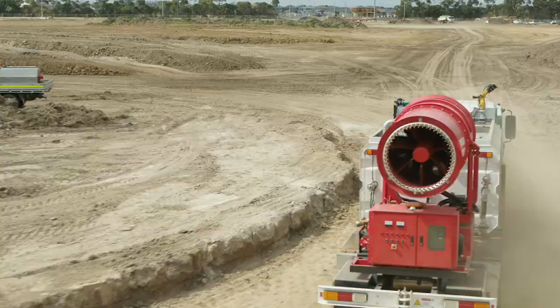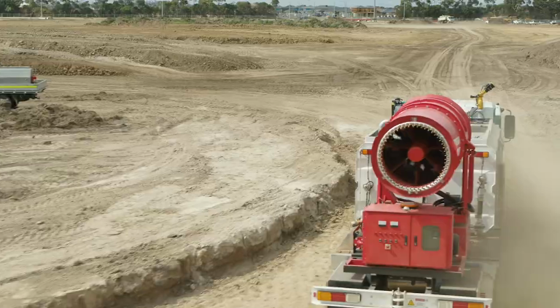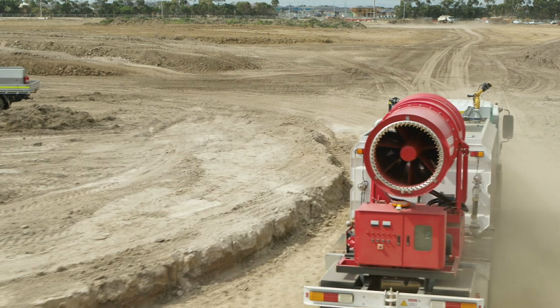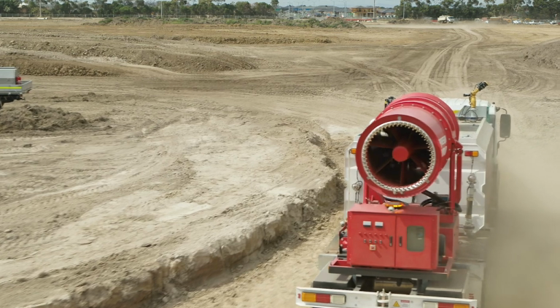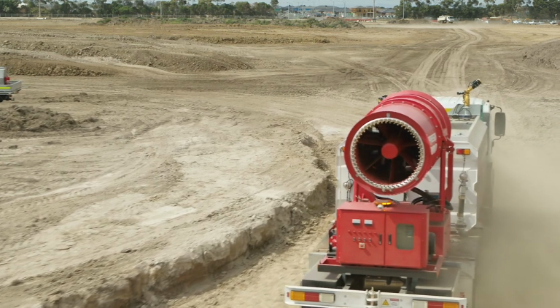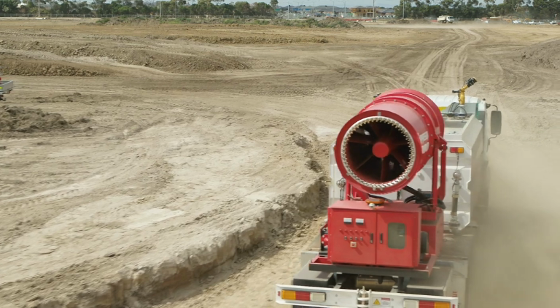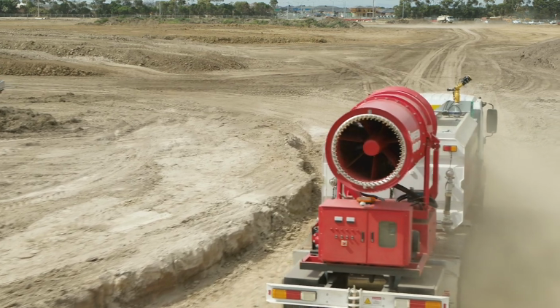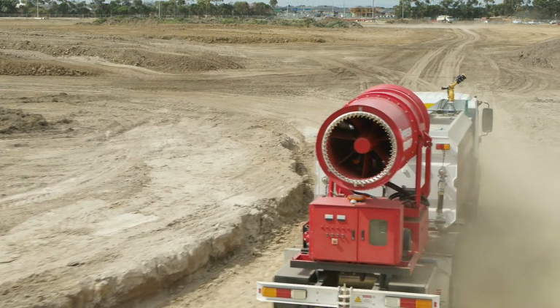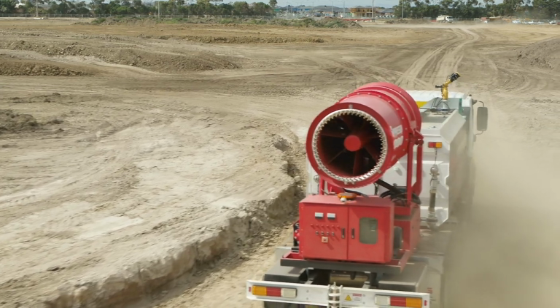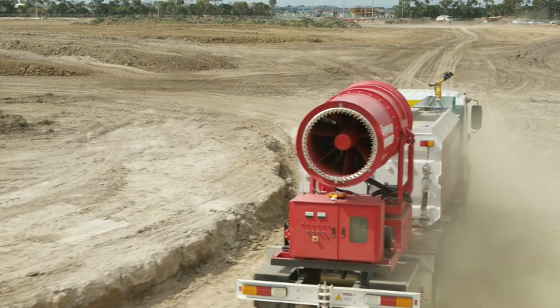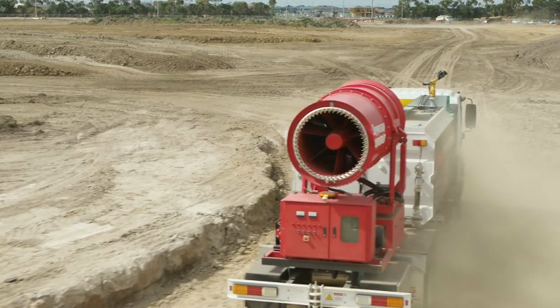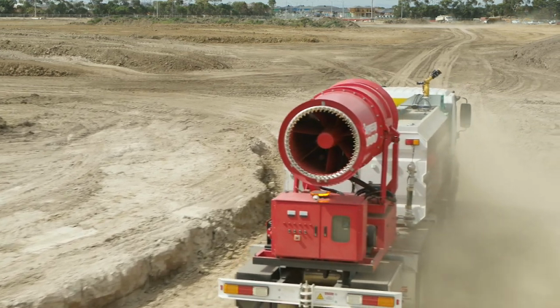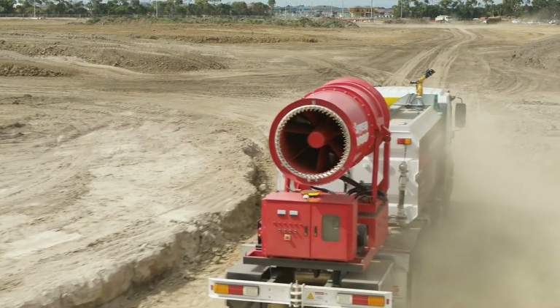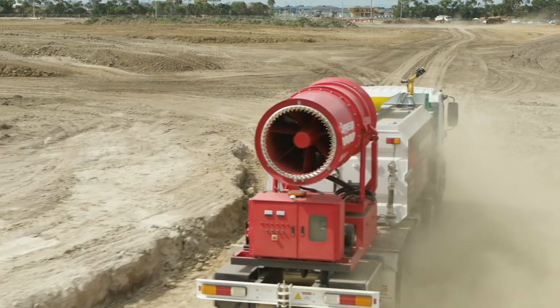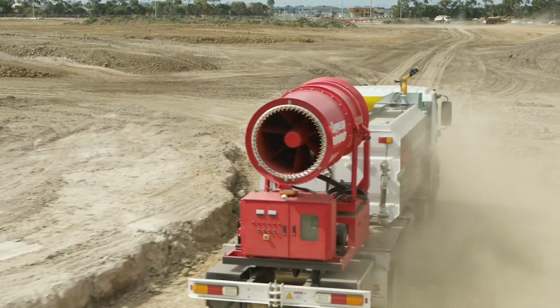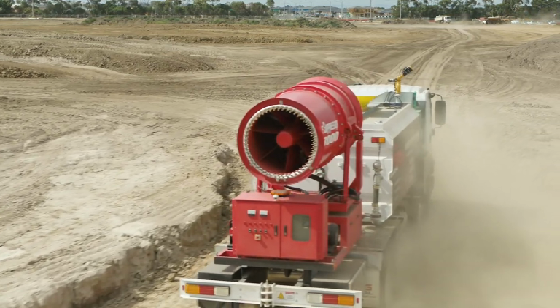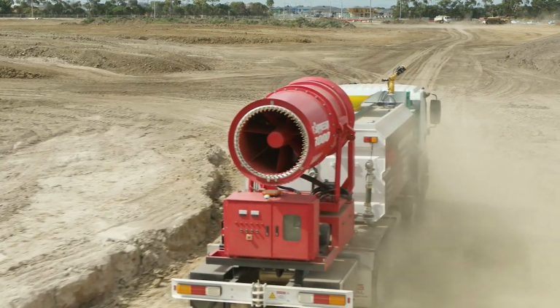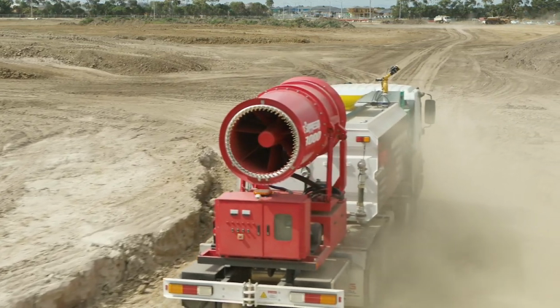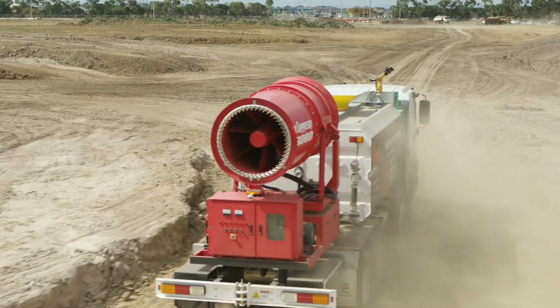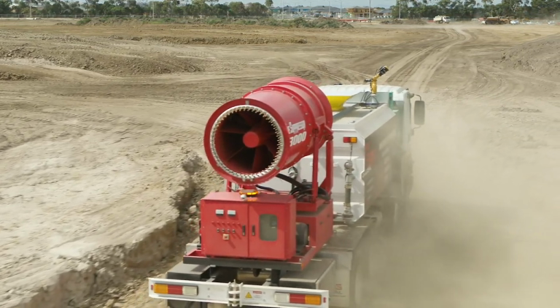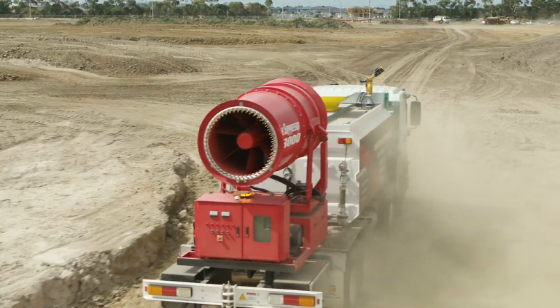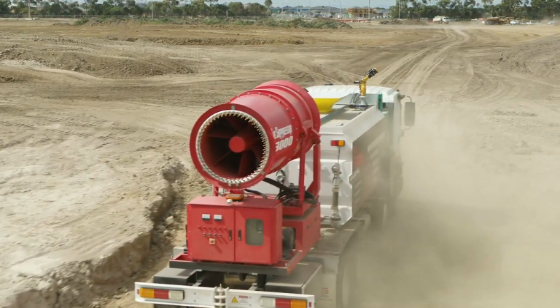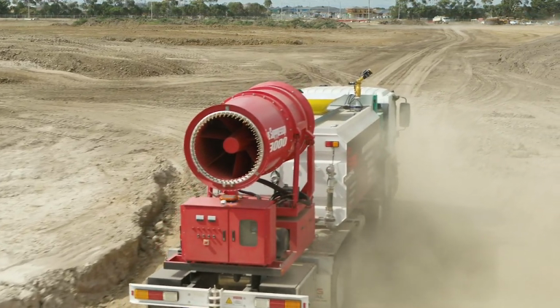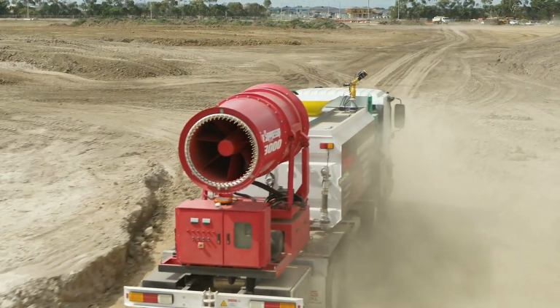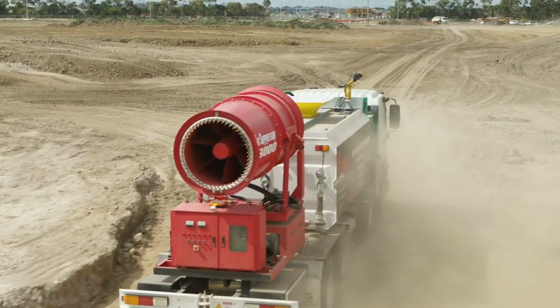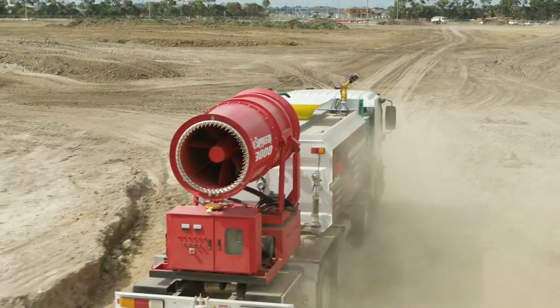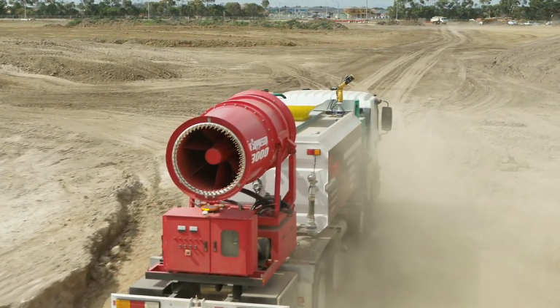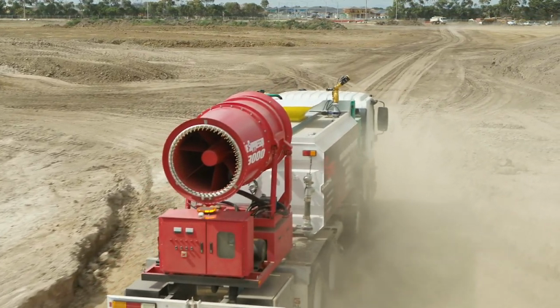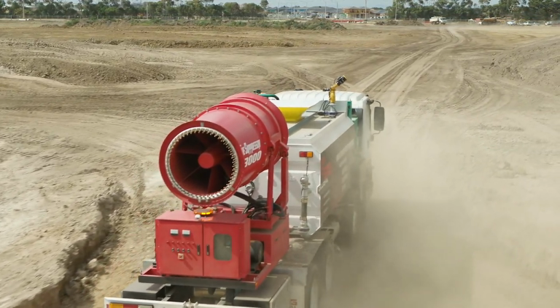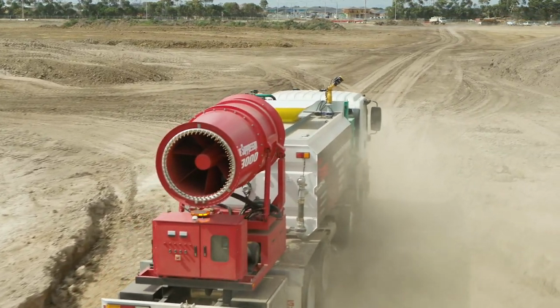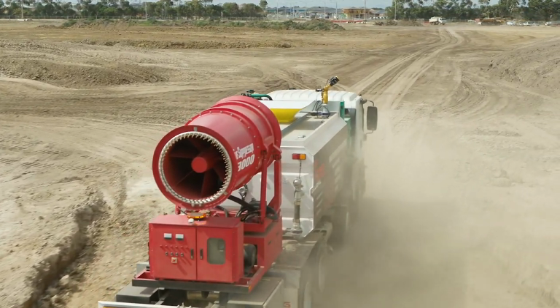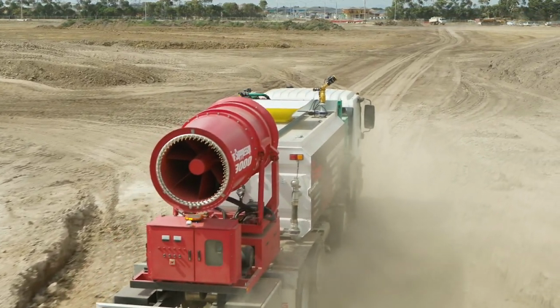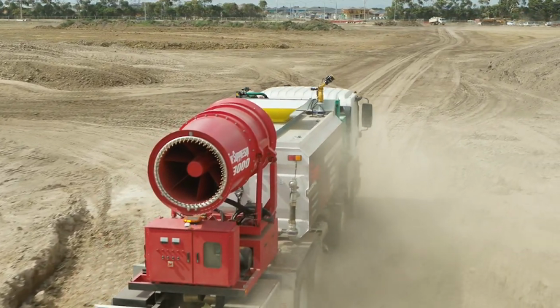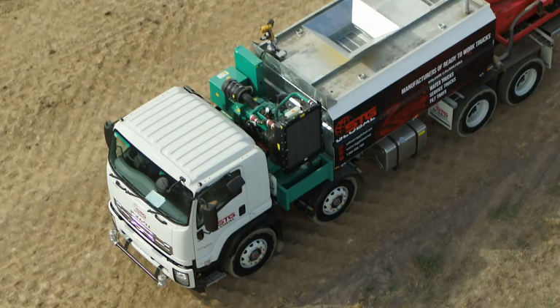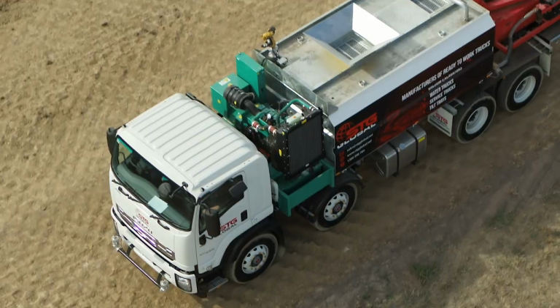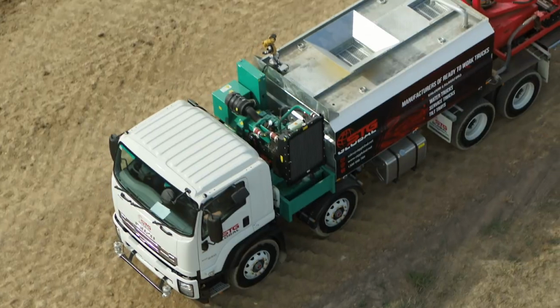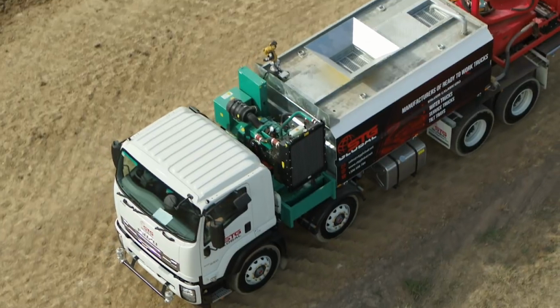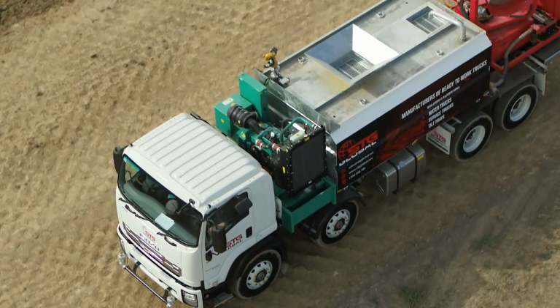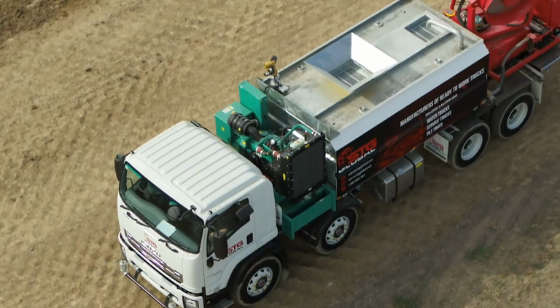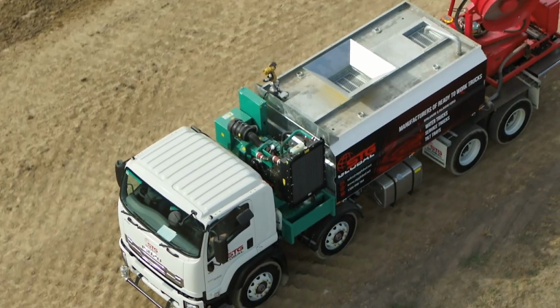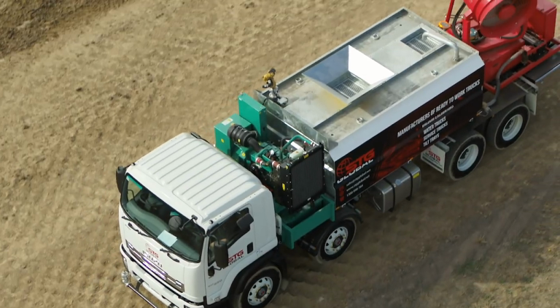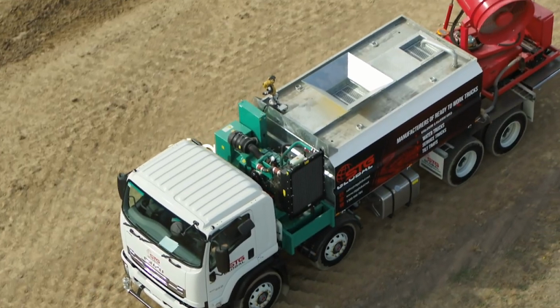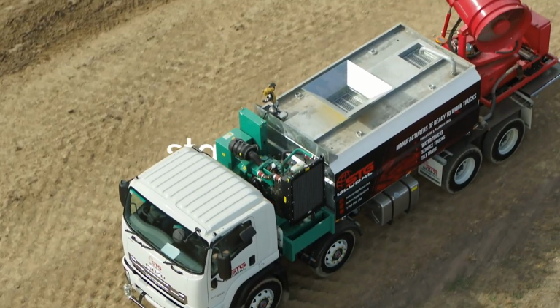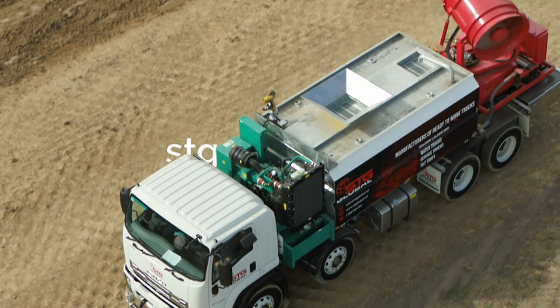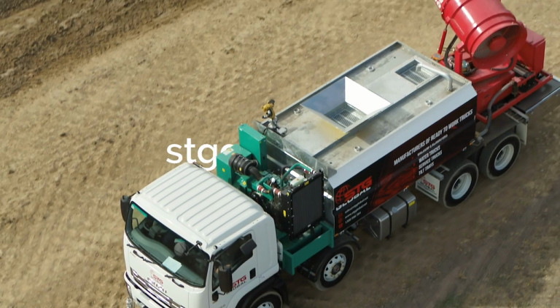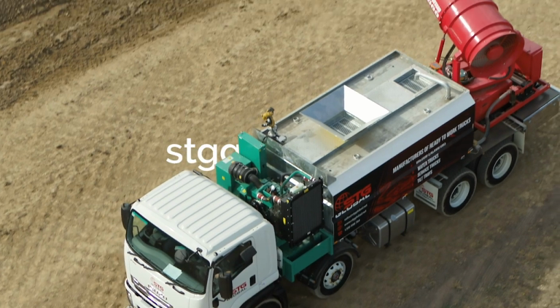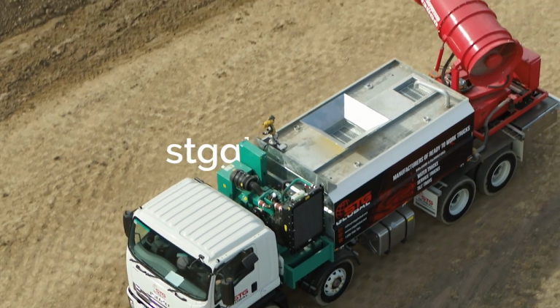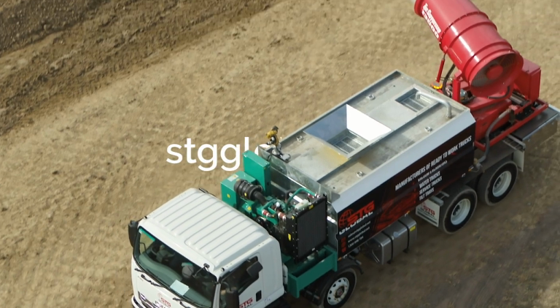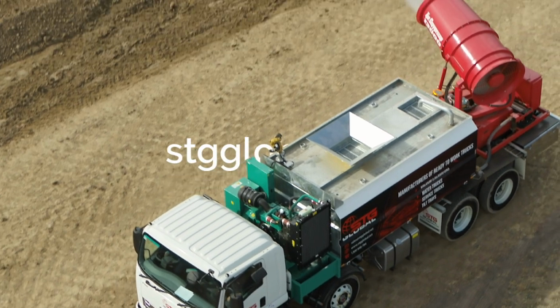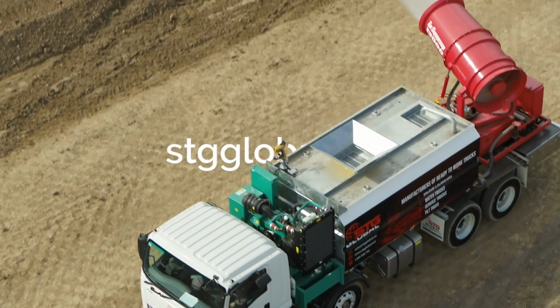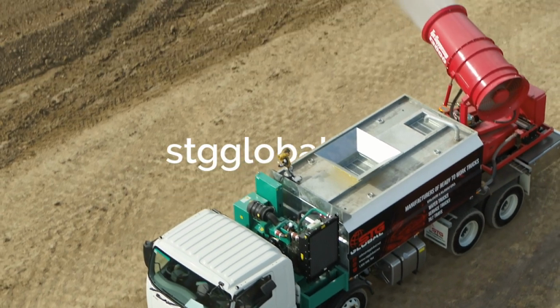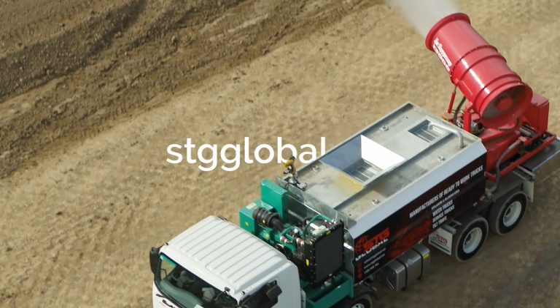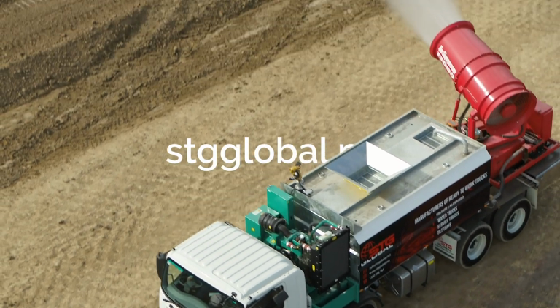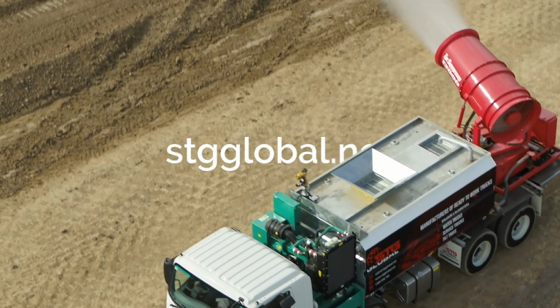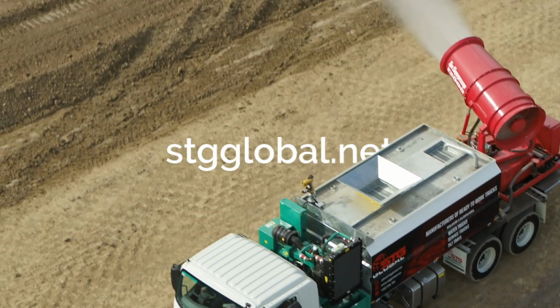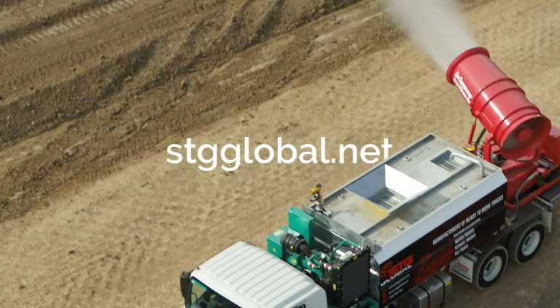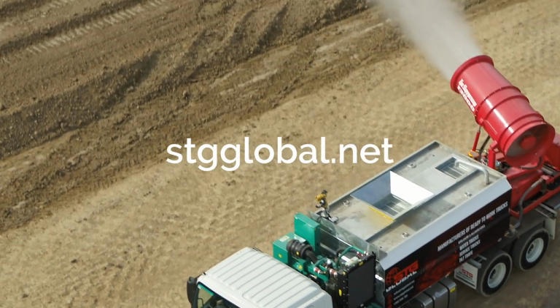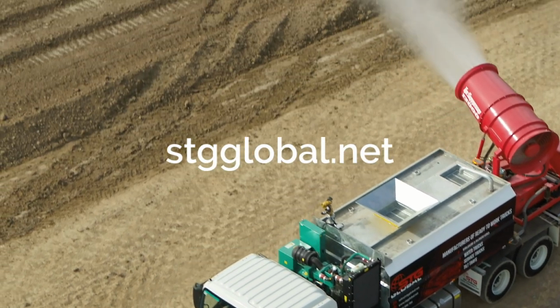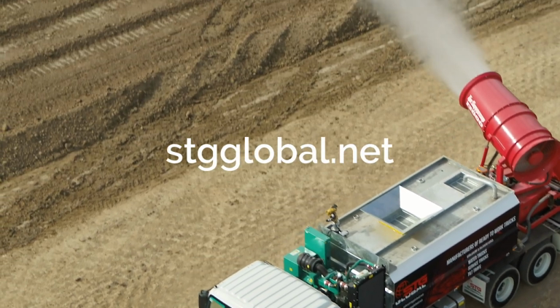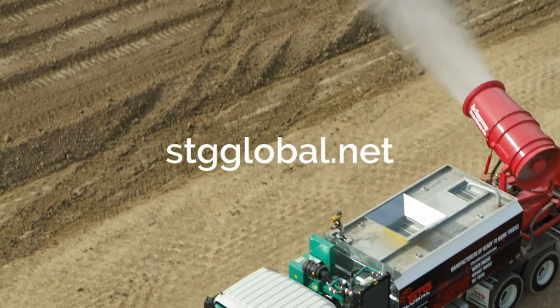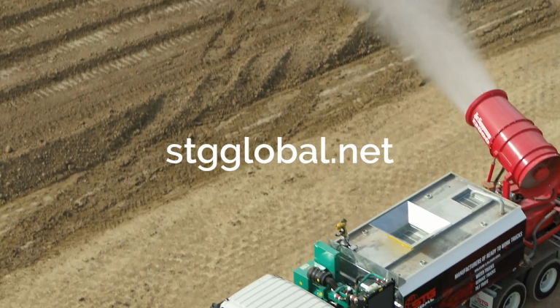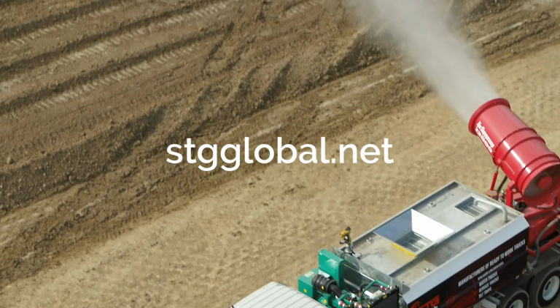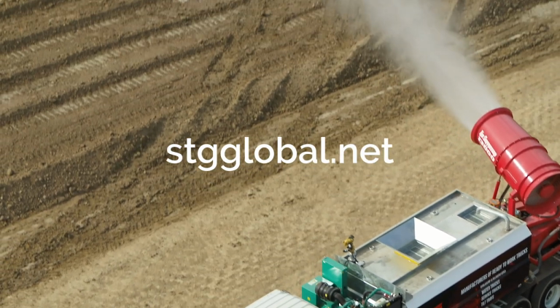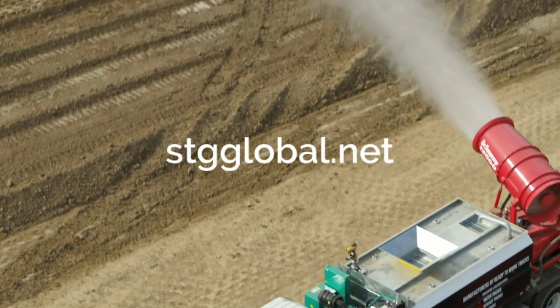STG Global Suppressor 13,000 is the perfect solution to your dust problems. Discover STG Global Industries' leading range of trucks and modules today by visiting stgglobal.net.